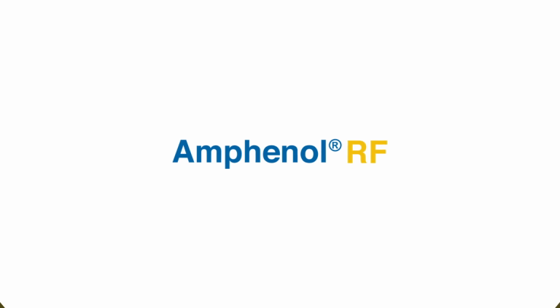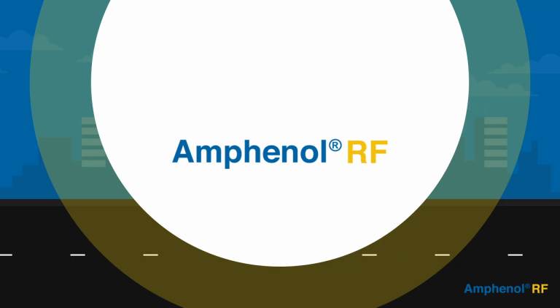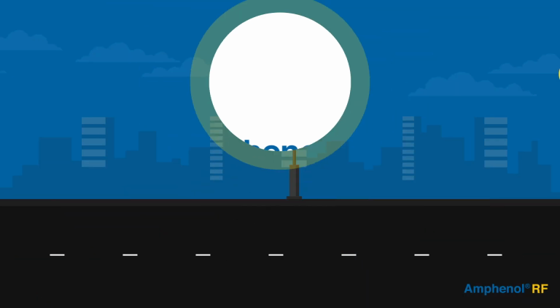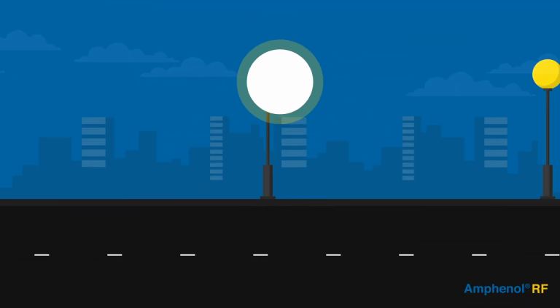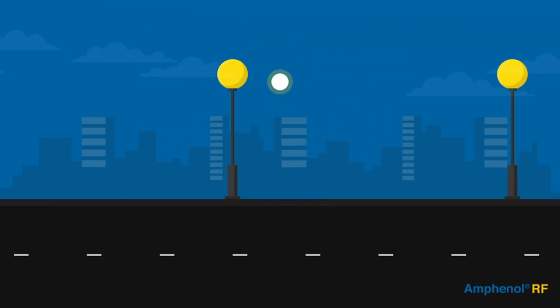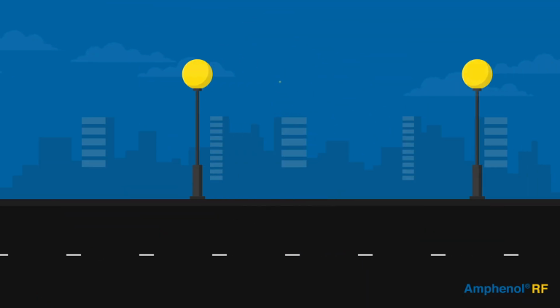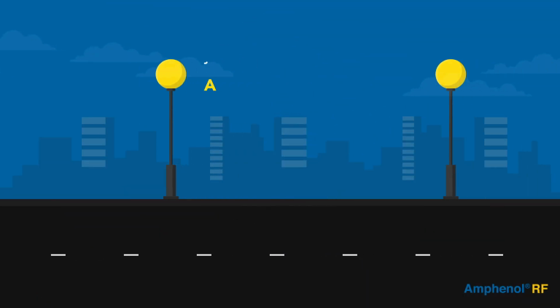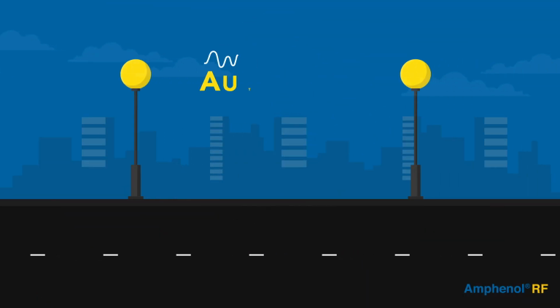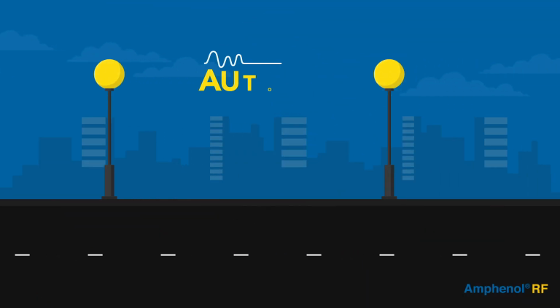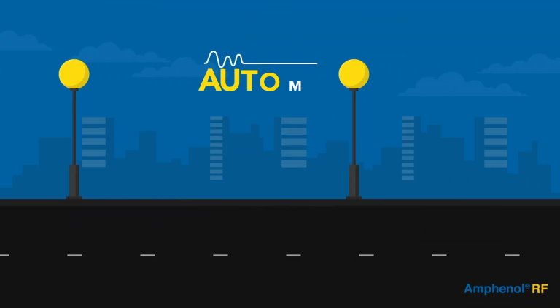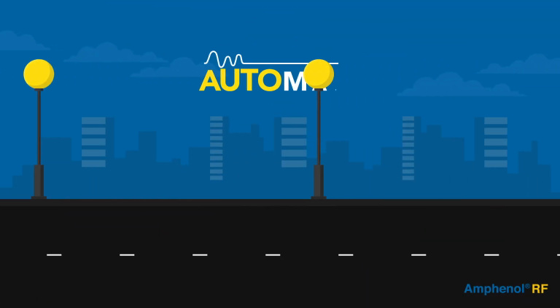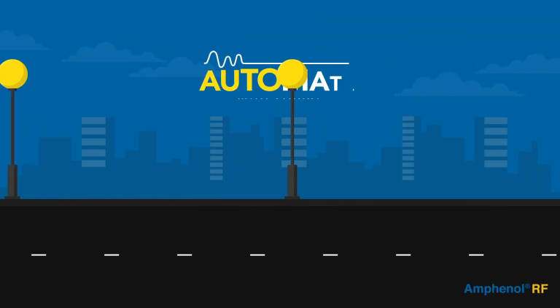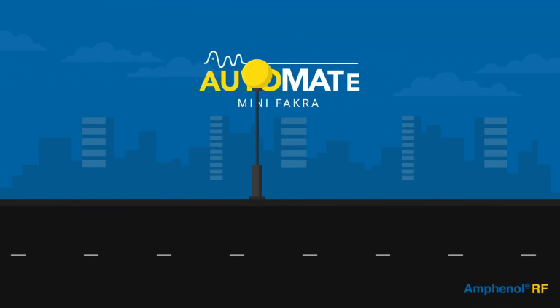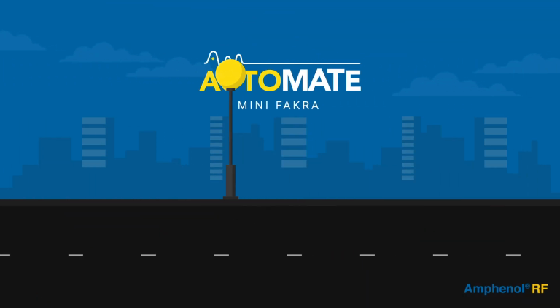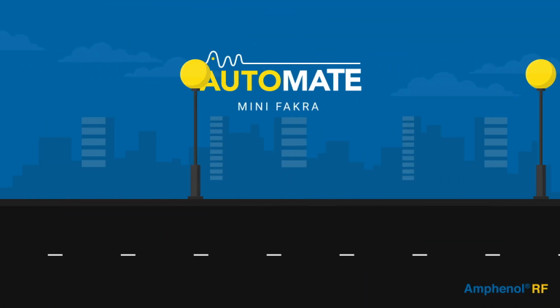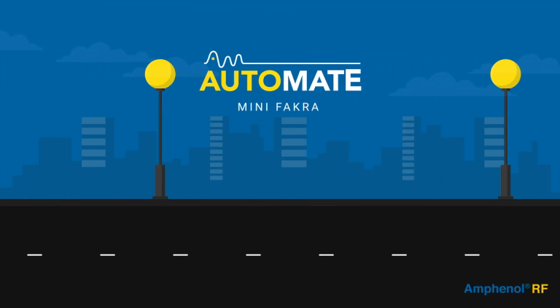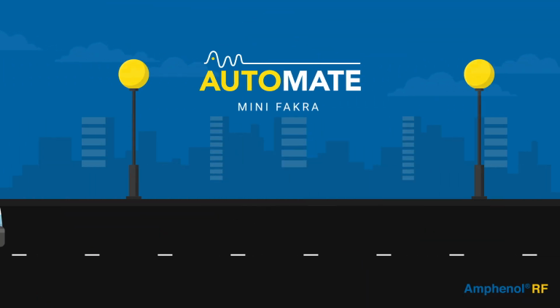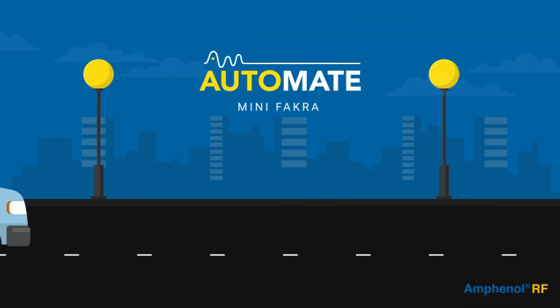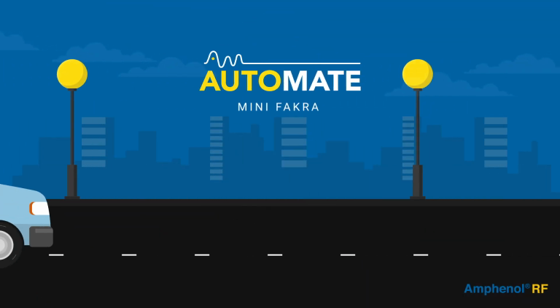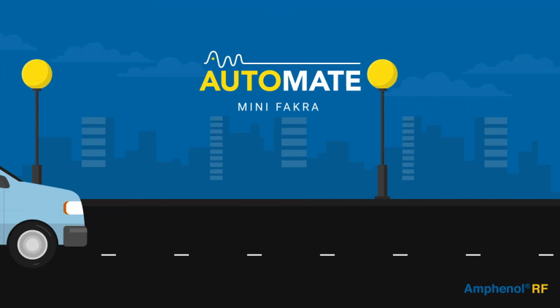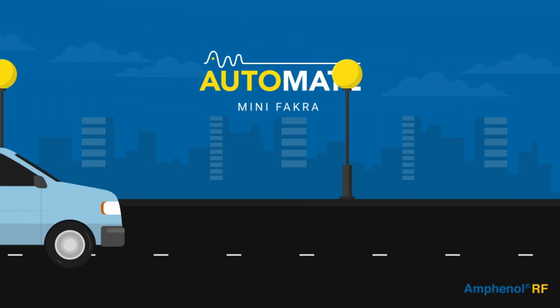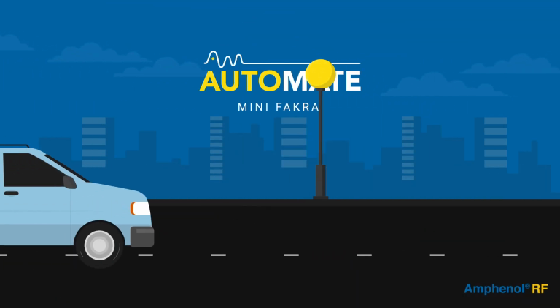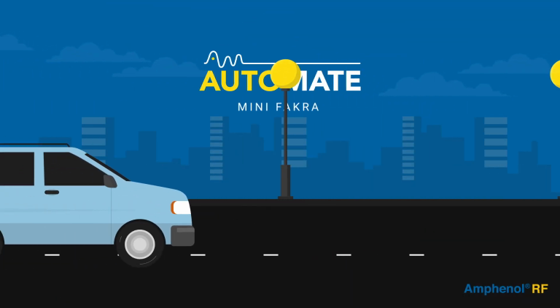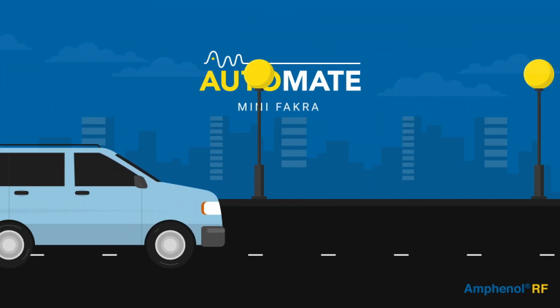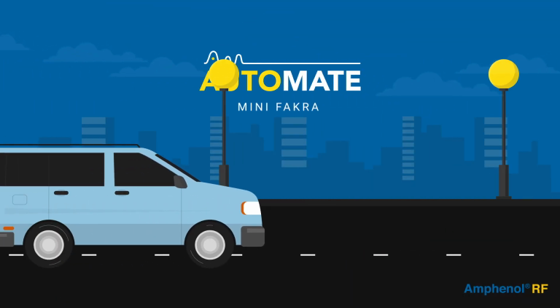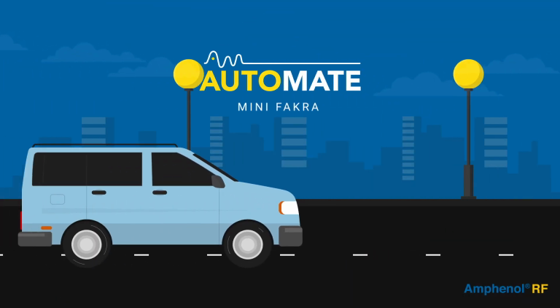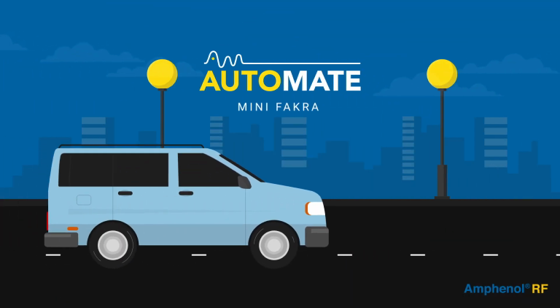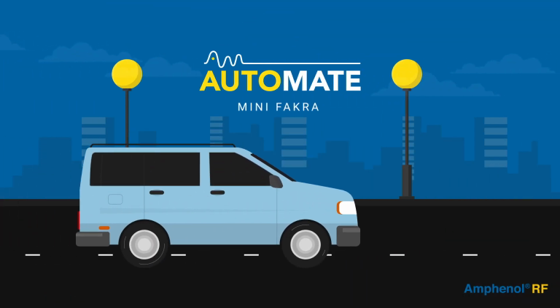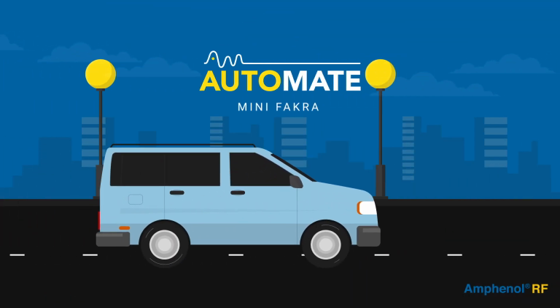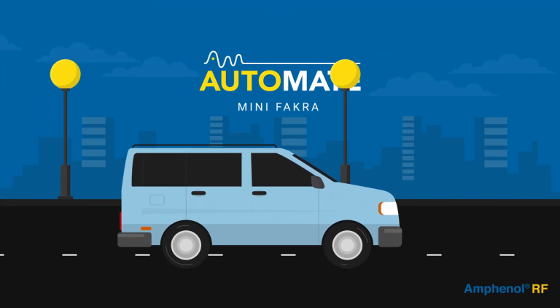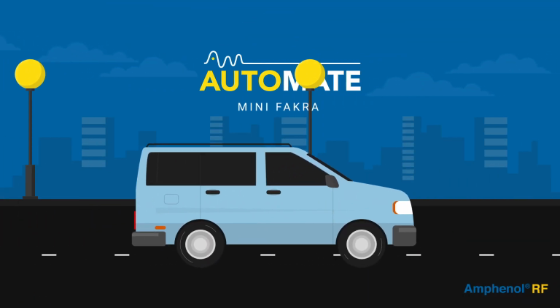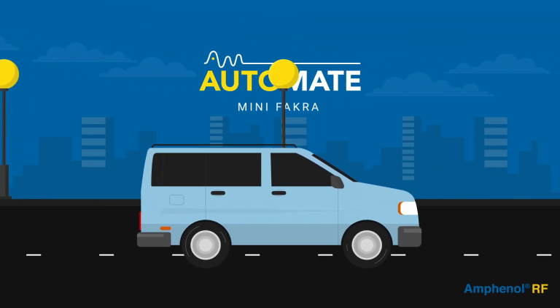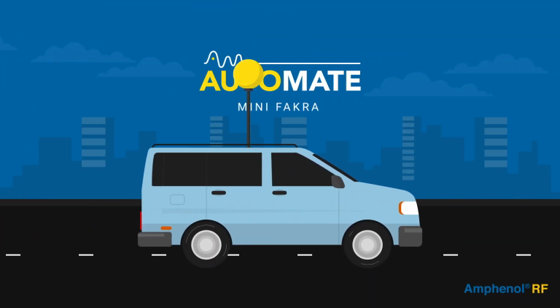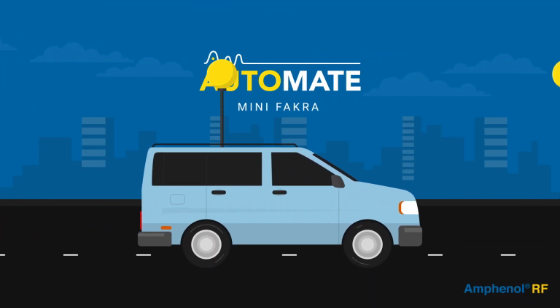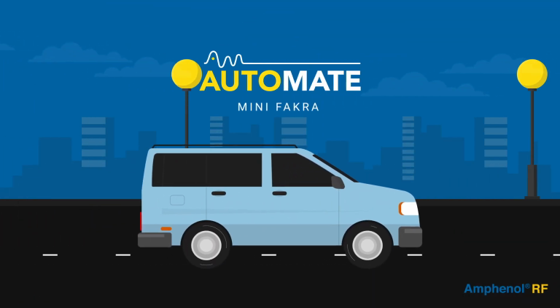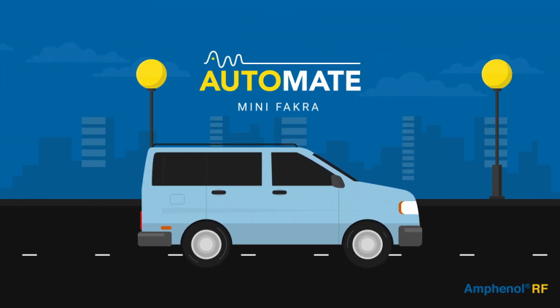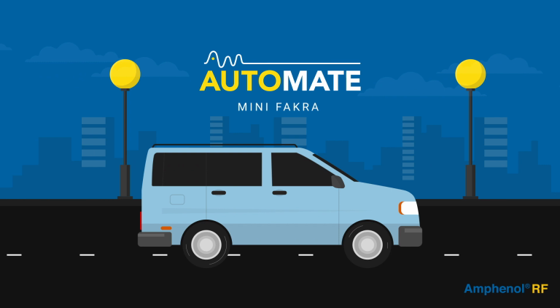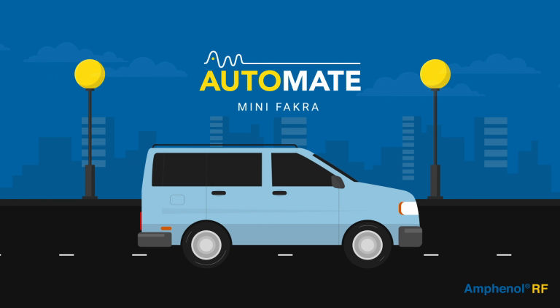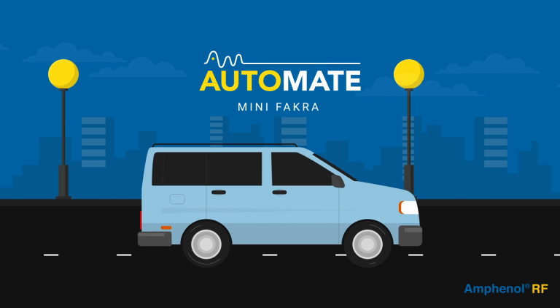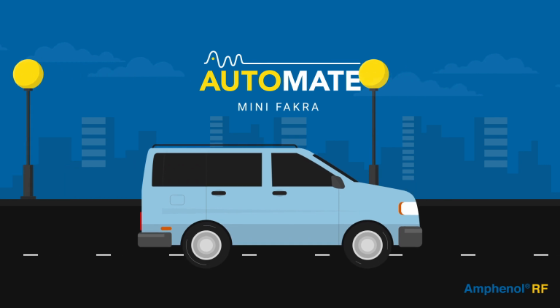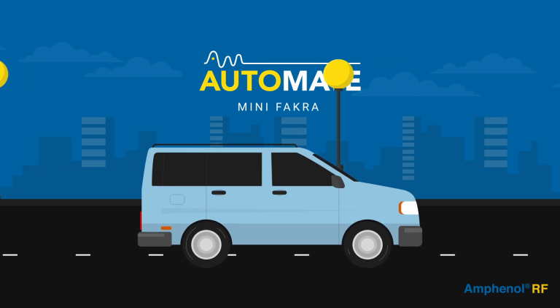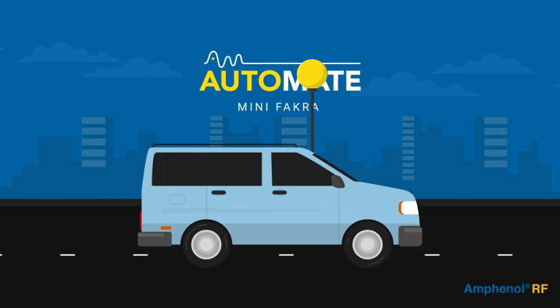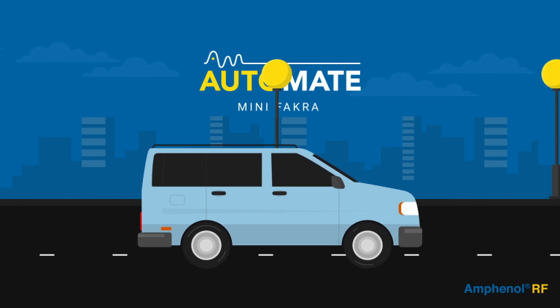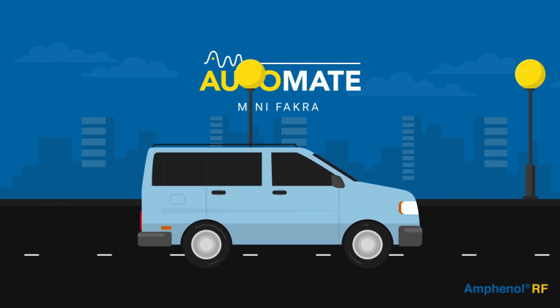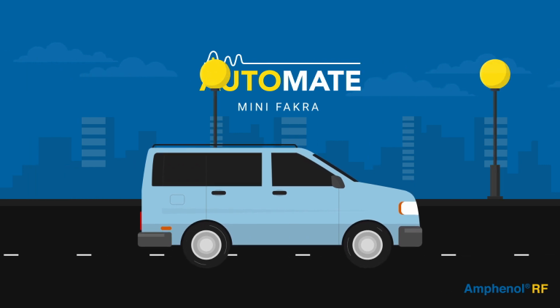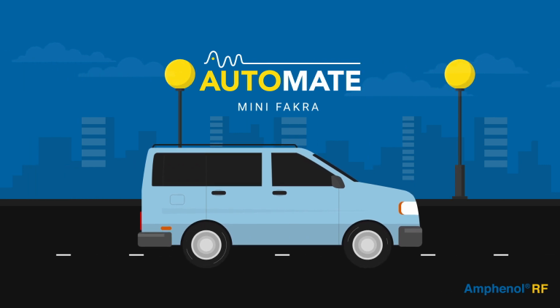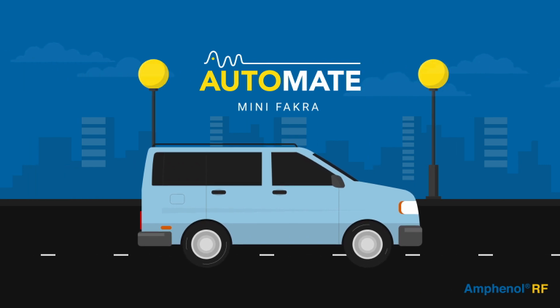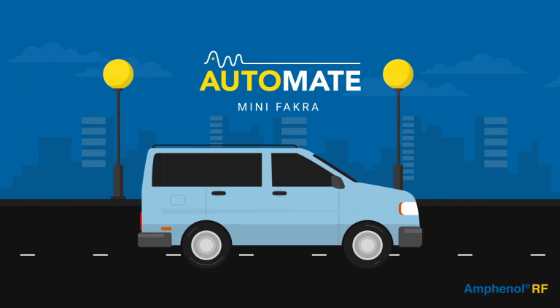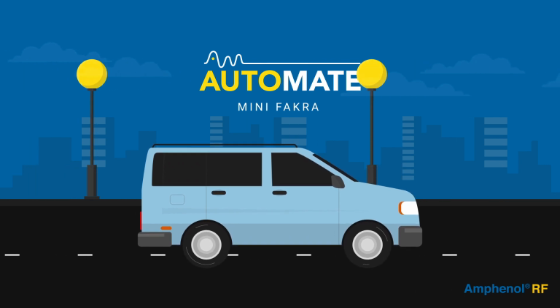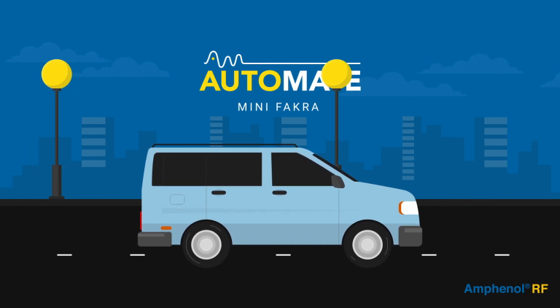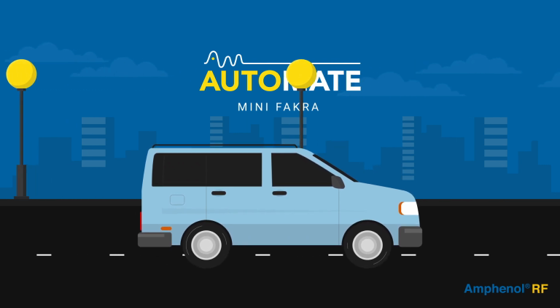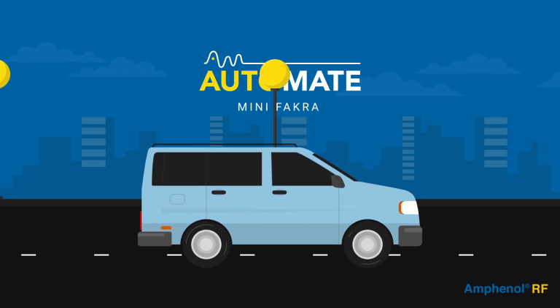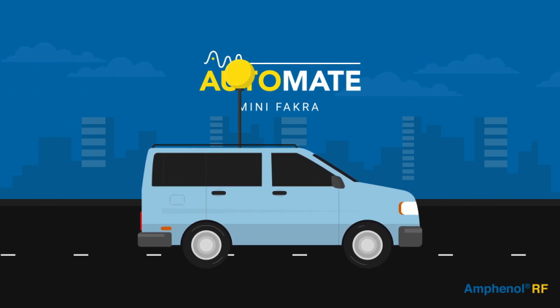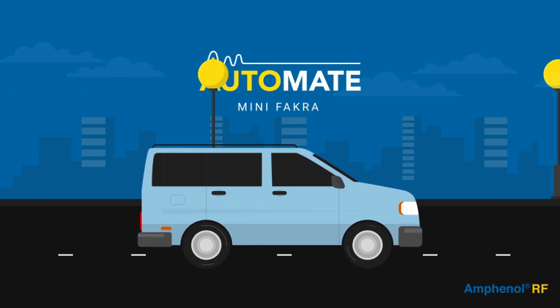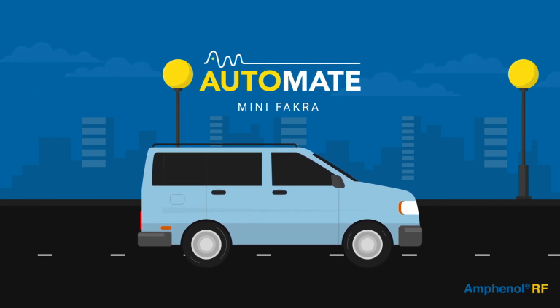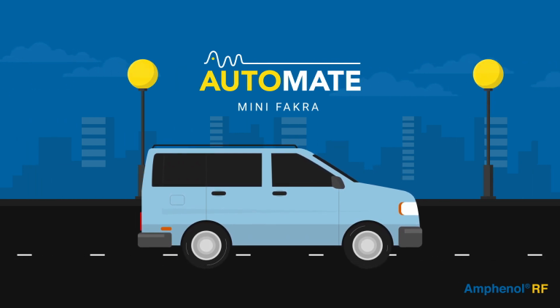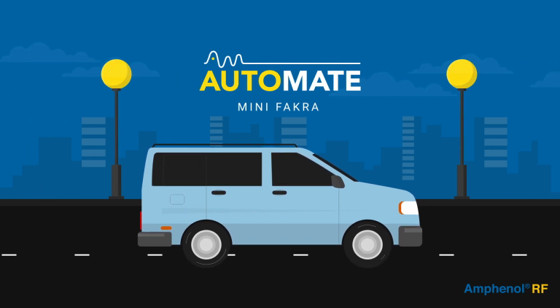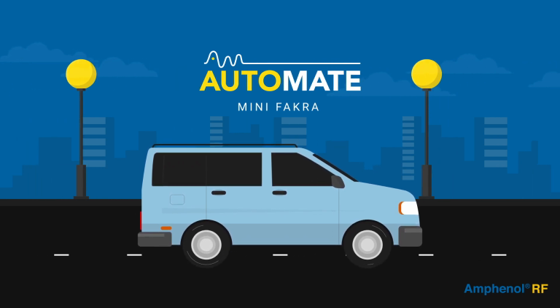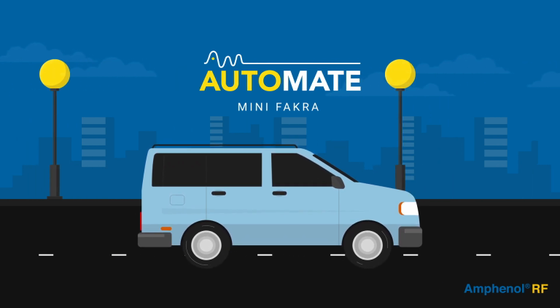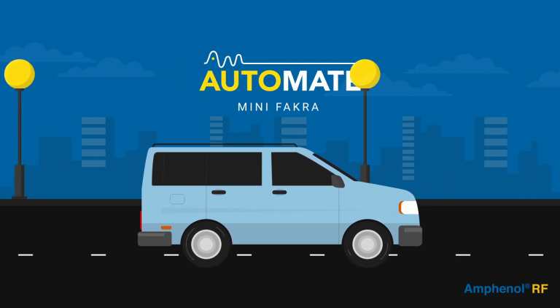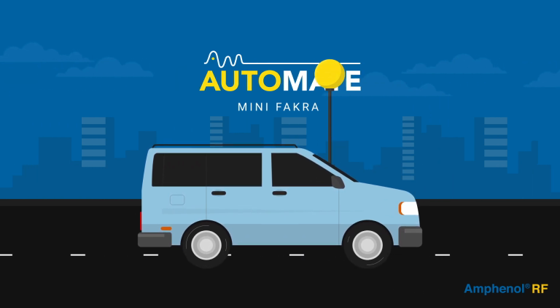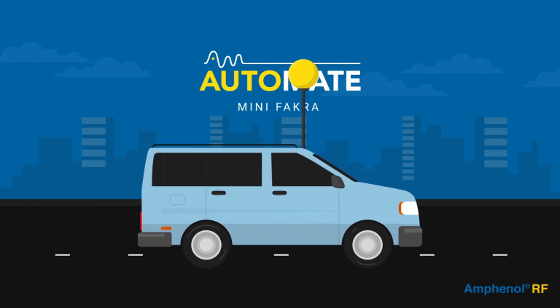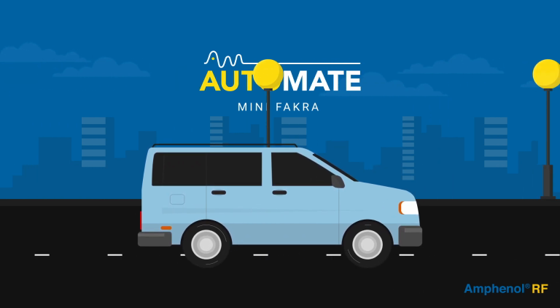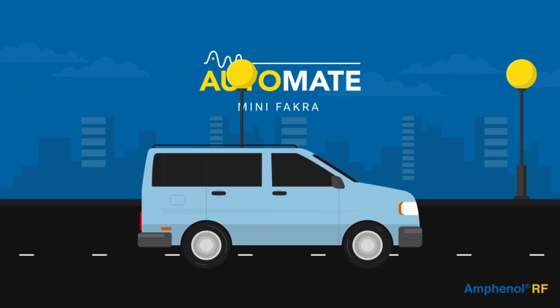Amphenol RF's Automate Mini-Fakra connector system supports current automotive technologies and enables next-gen innovation.